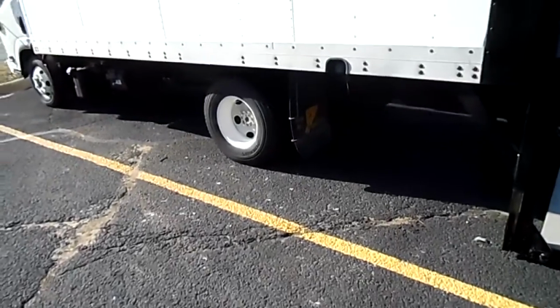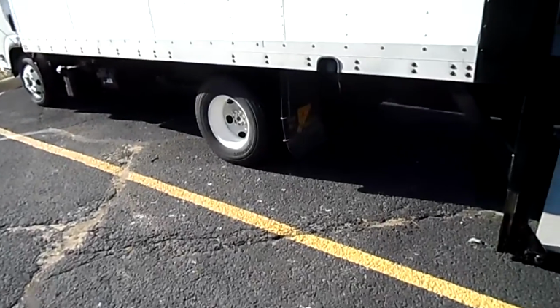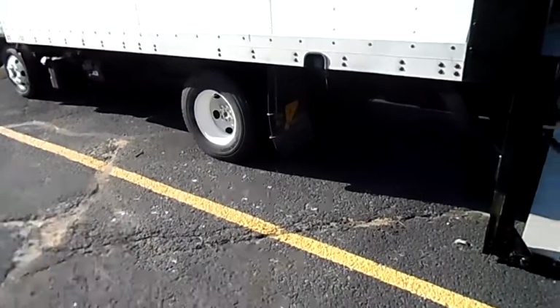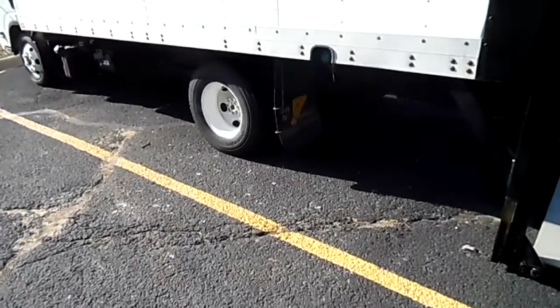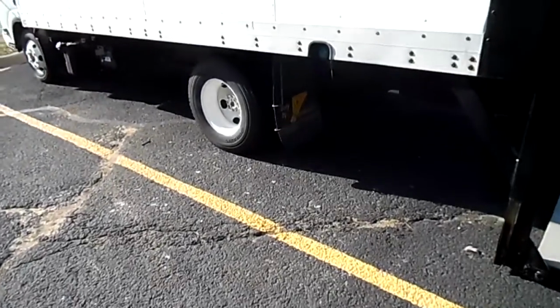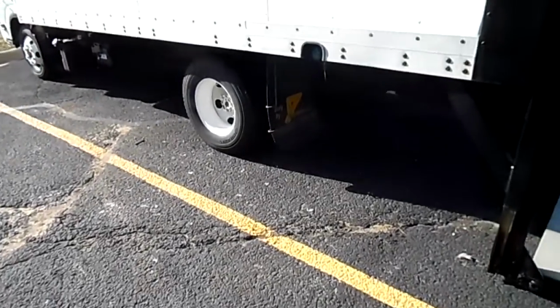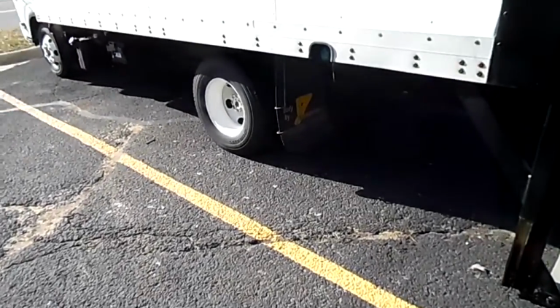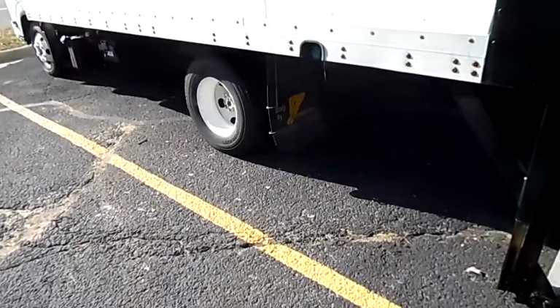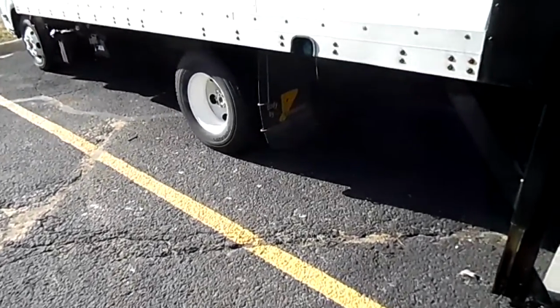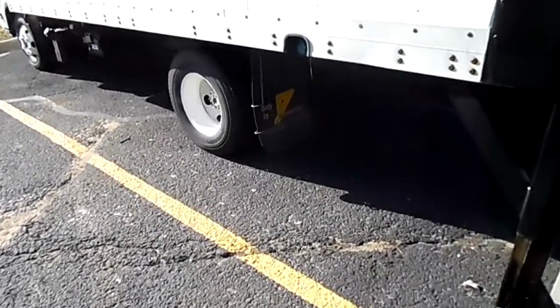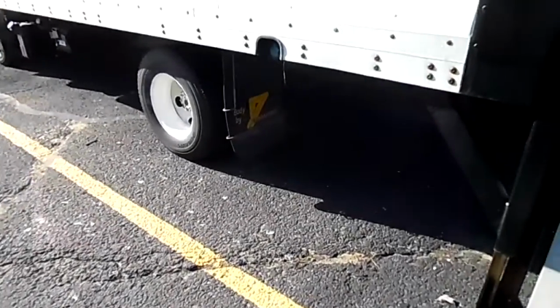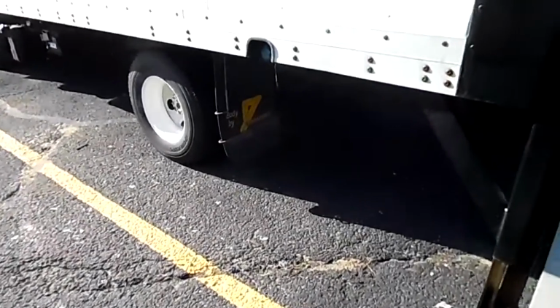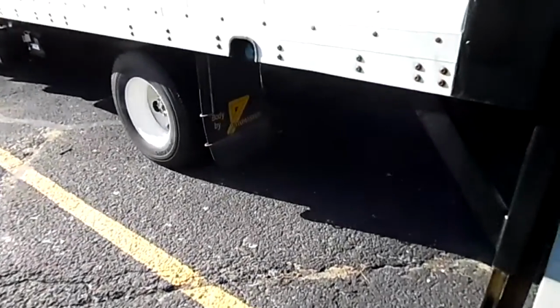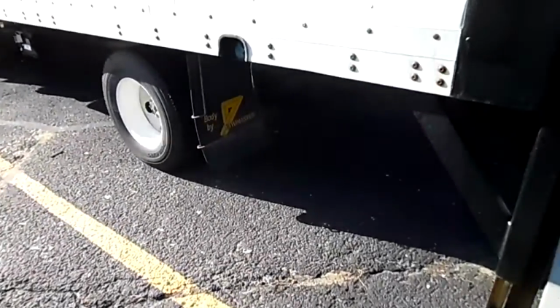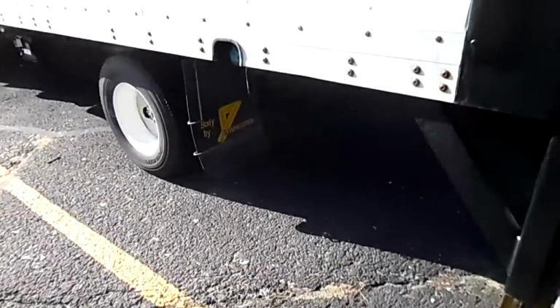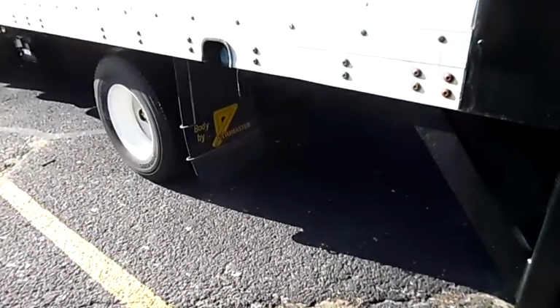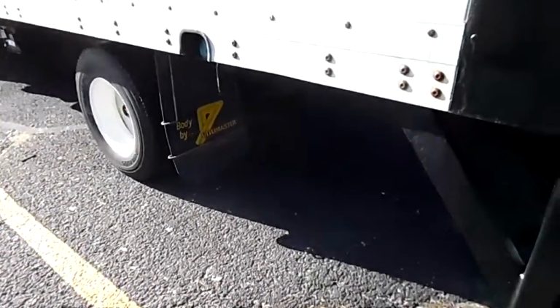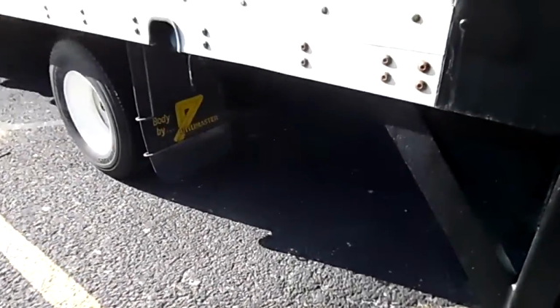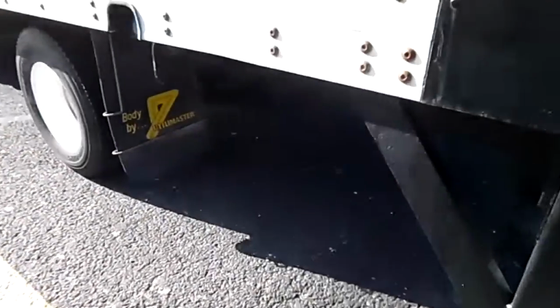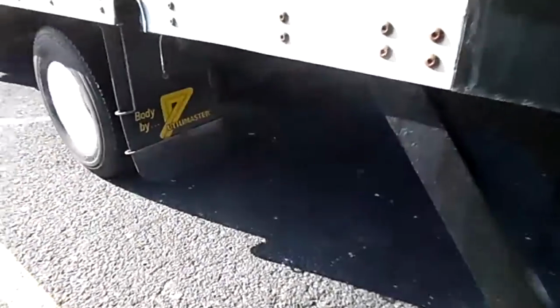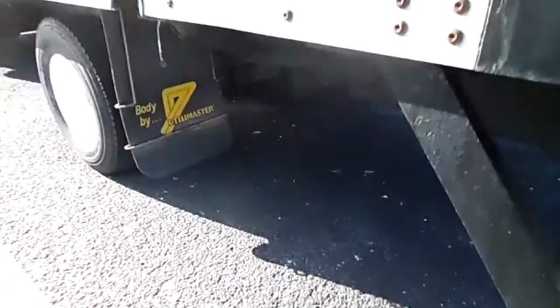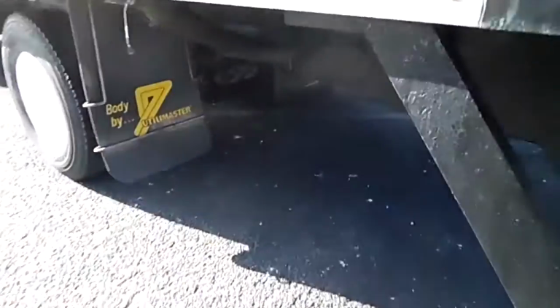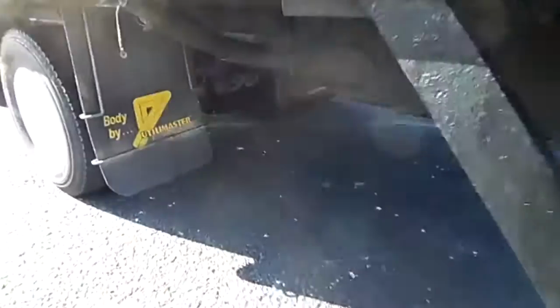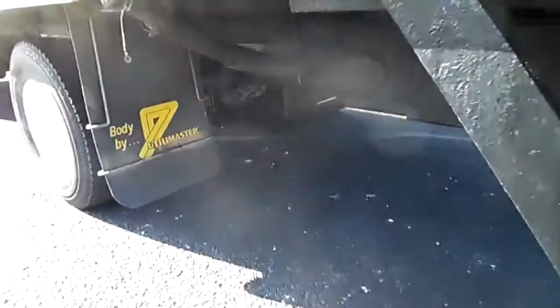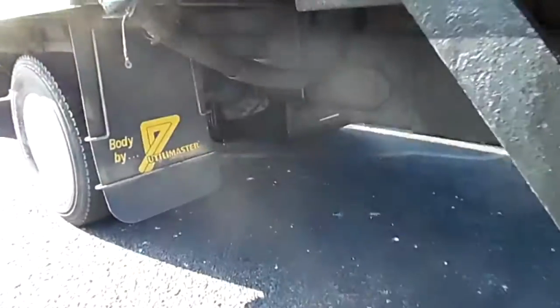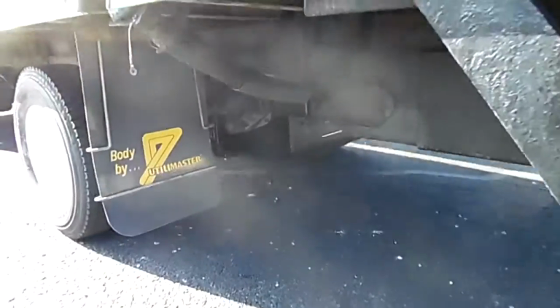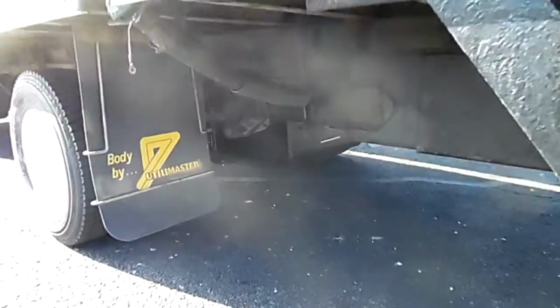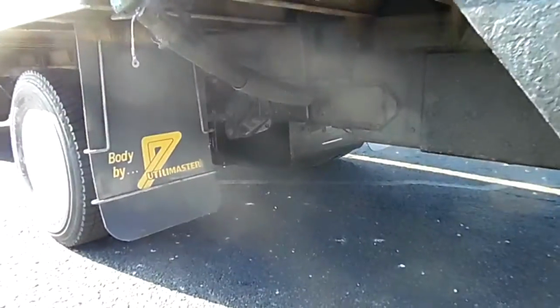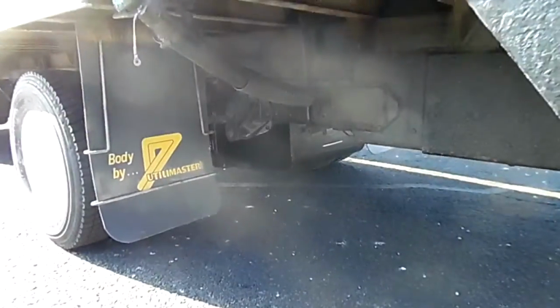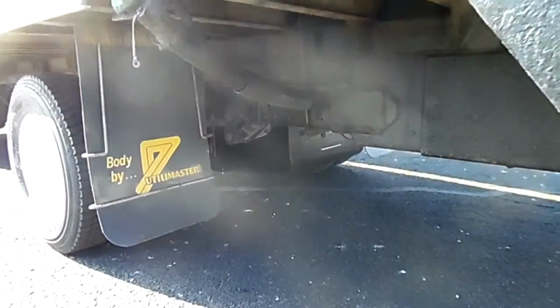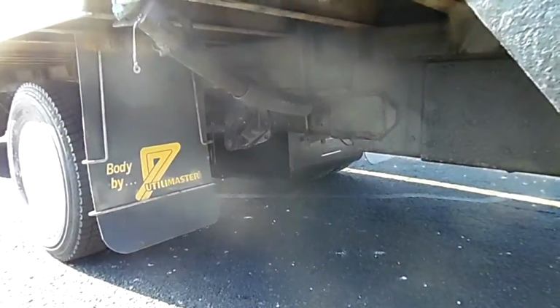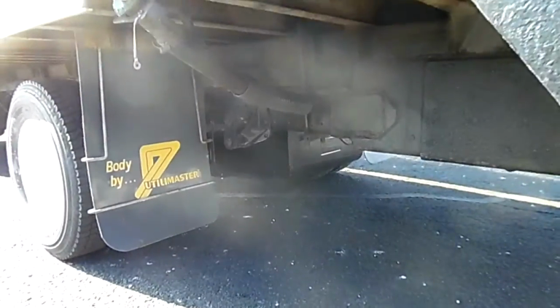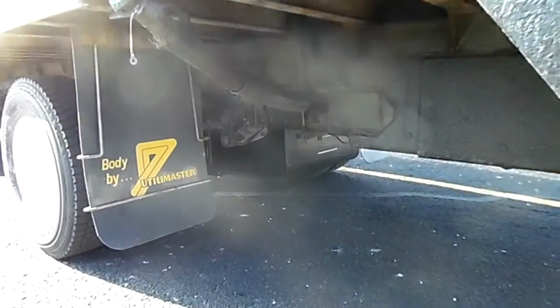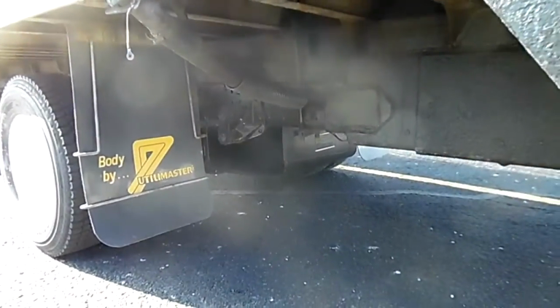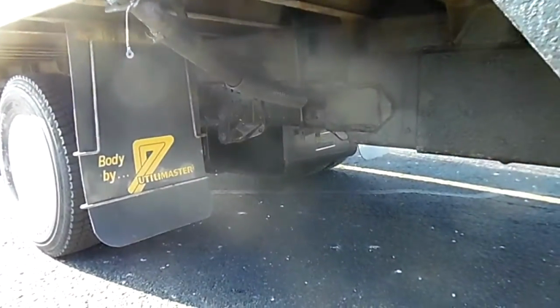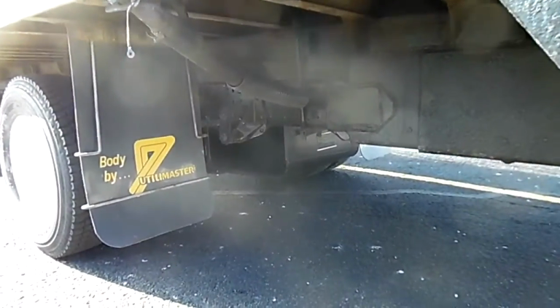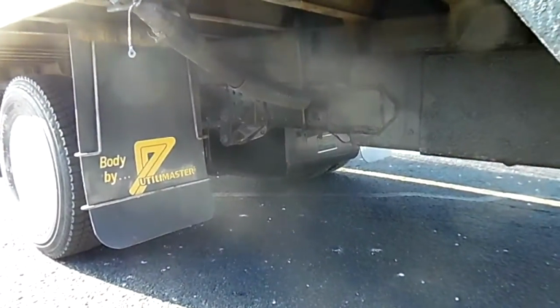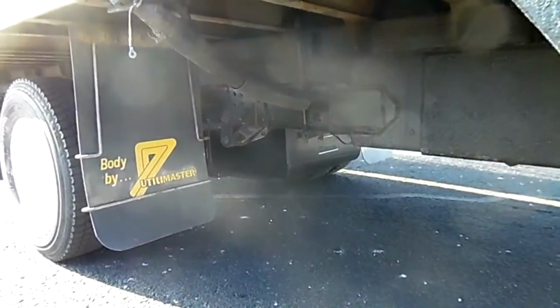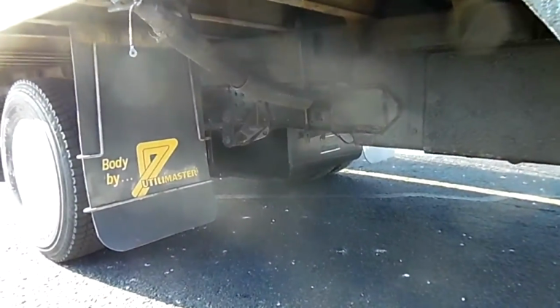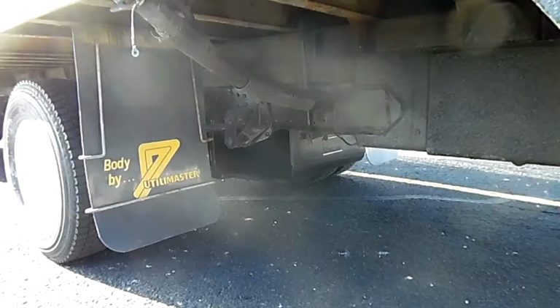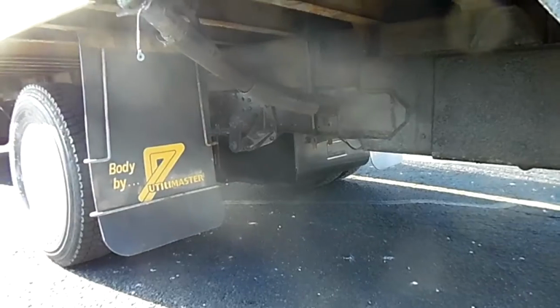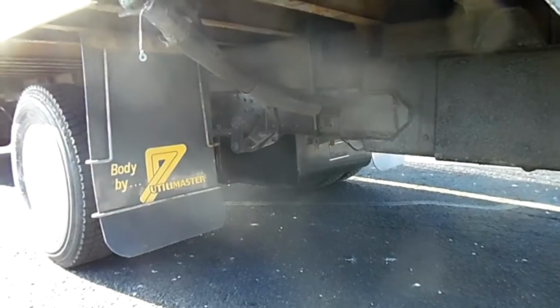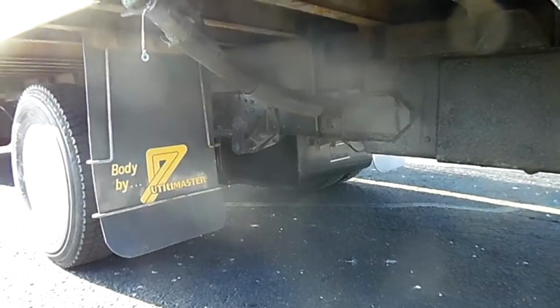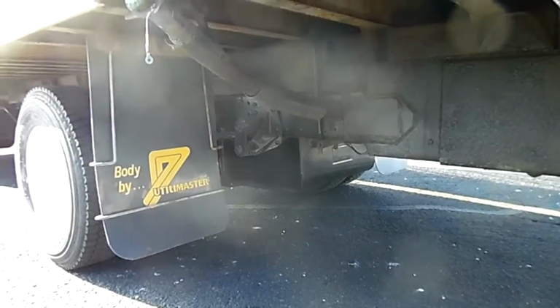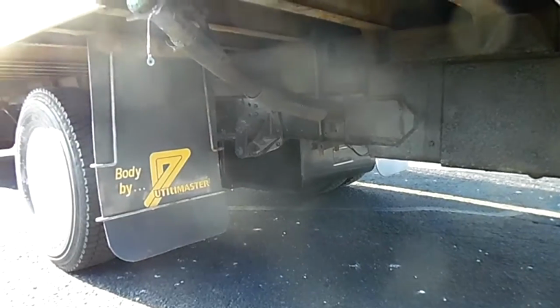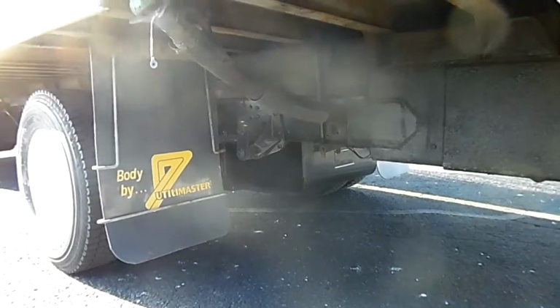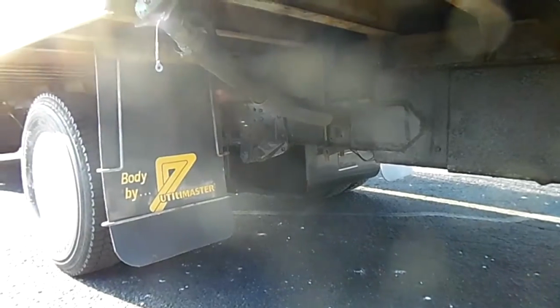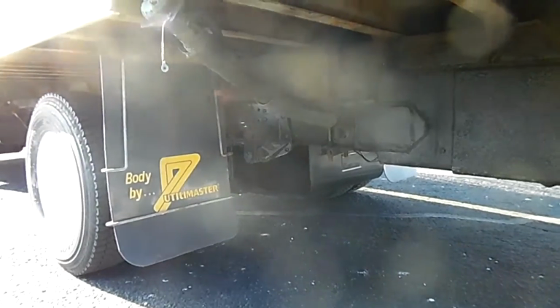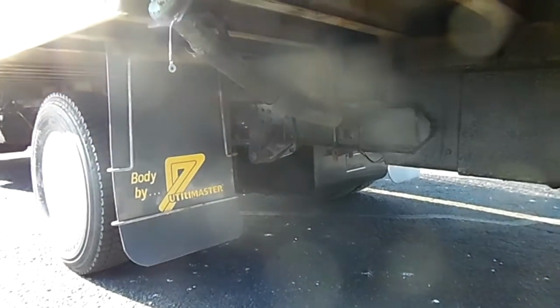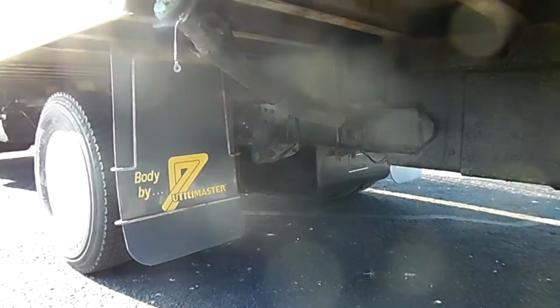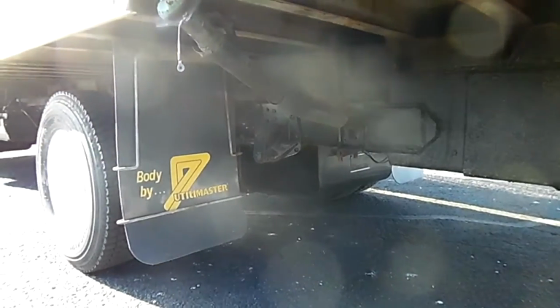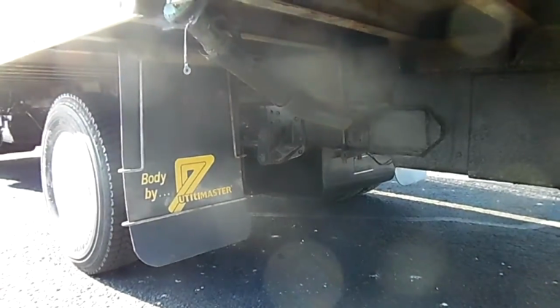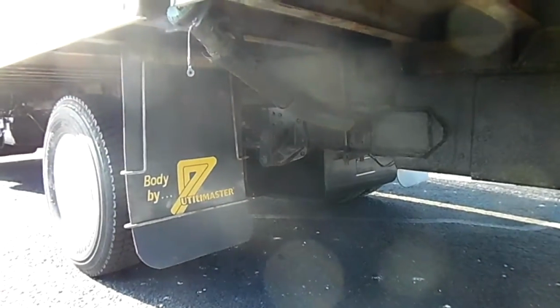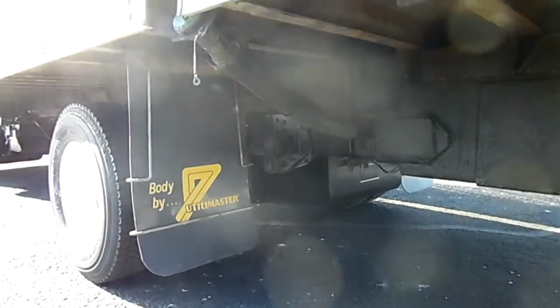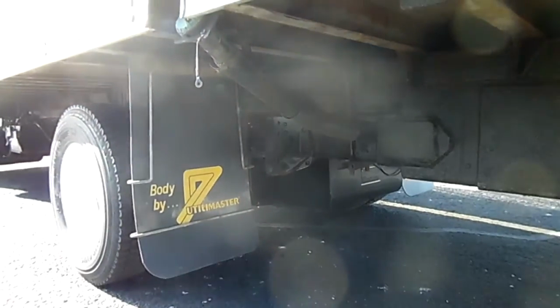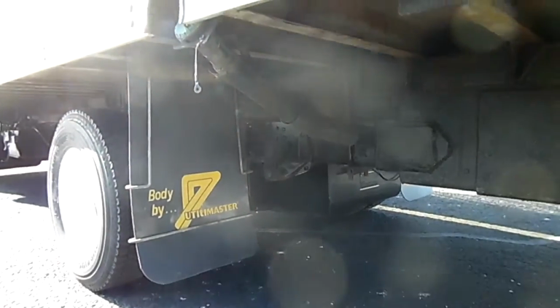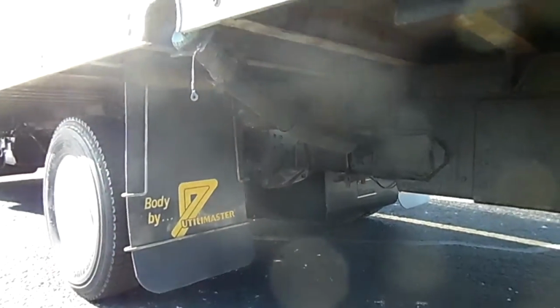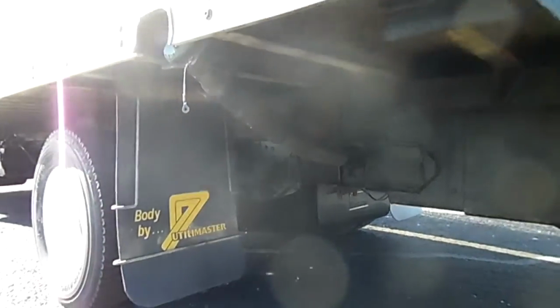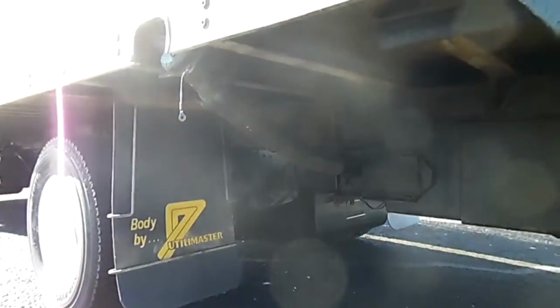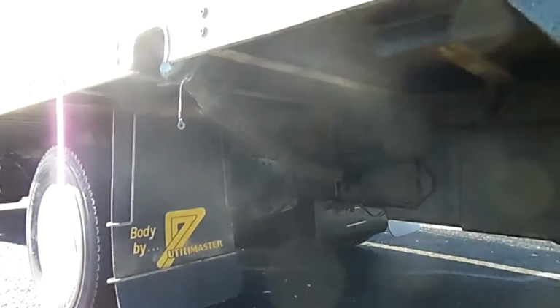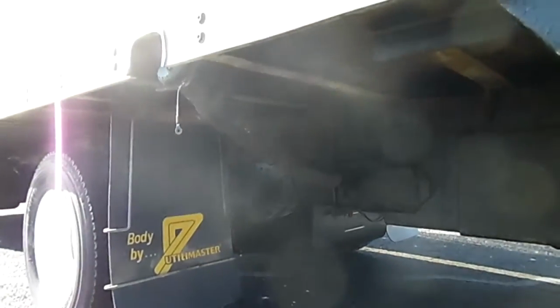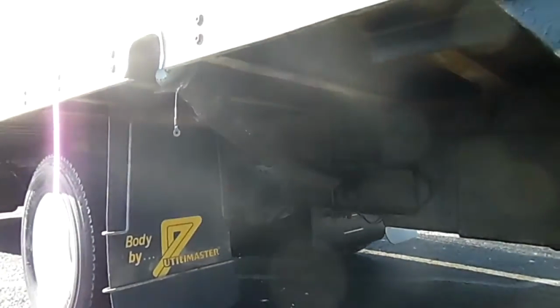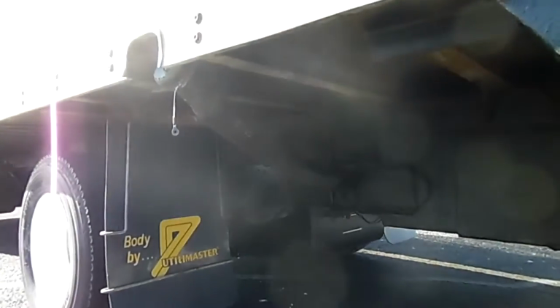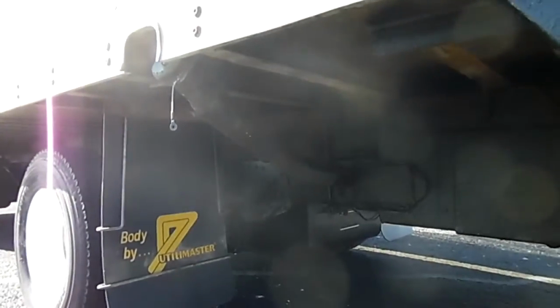Clean underbody on this truck. It looks good.